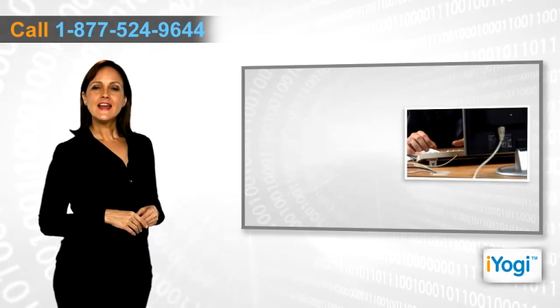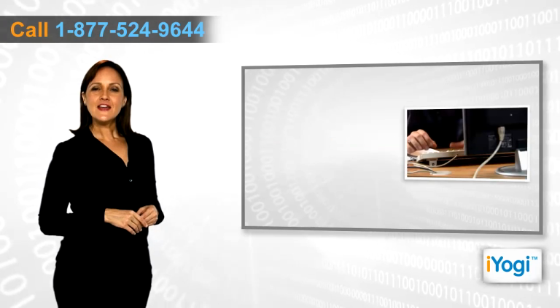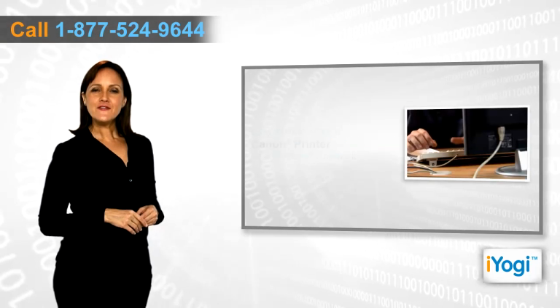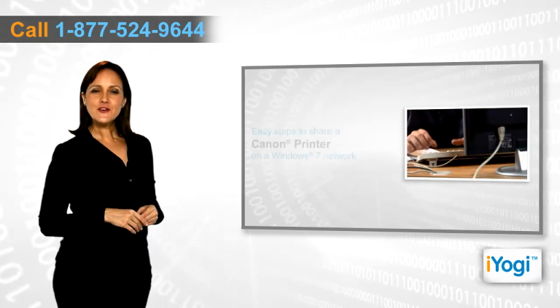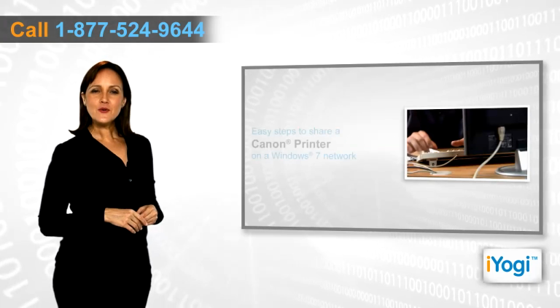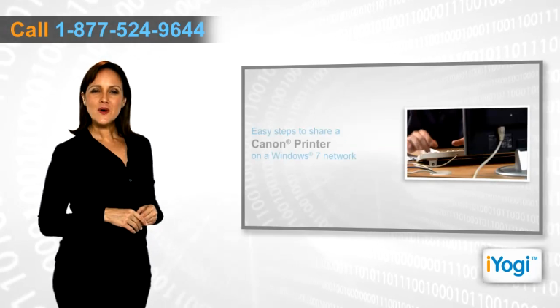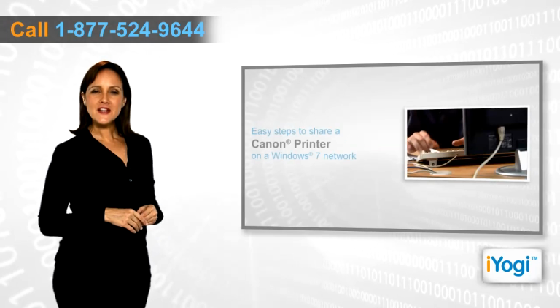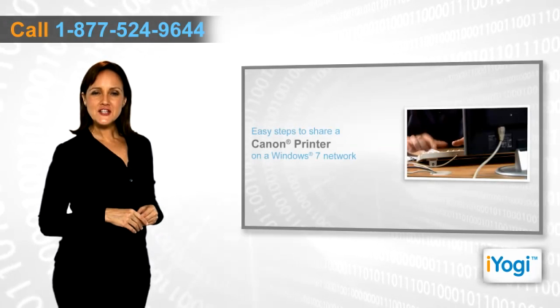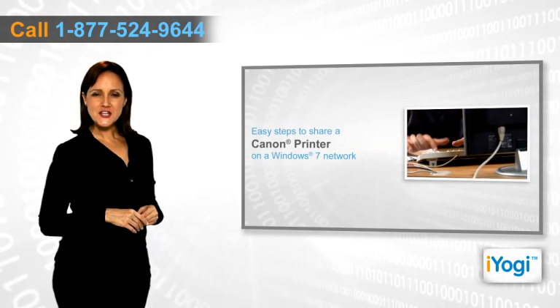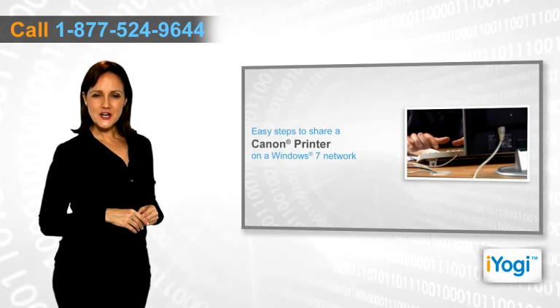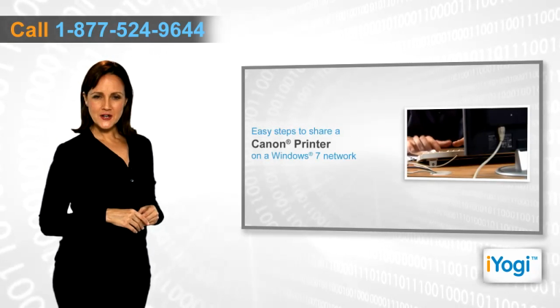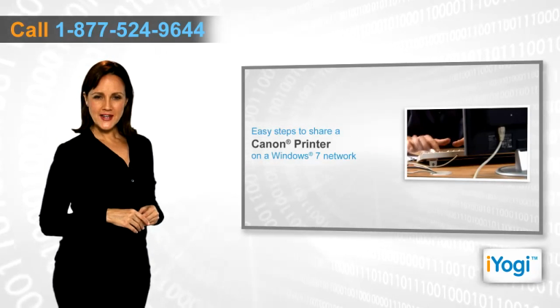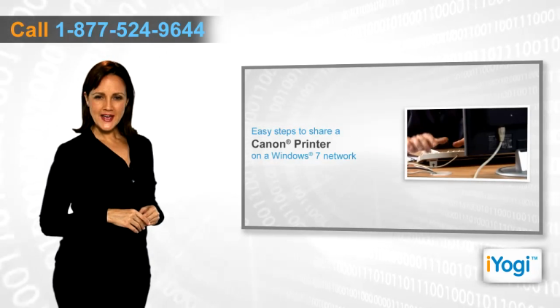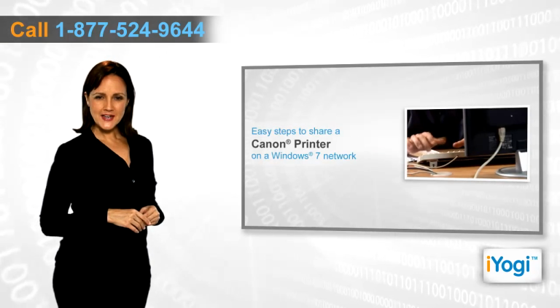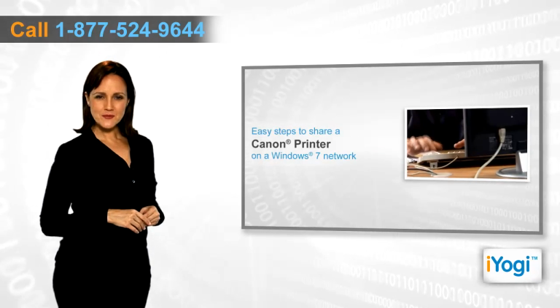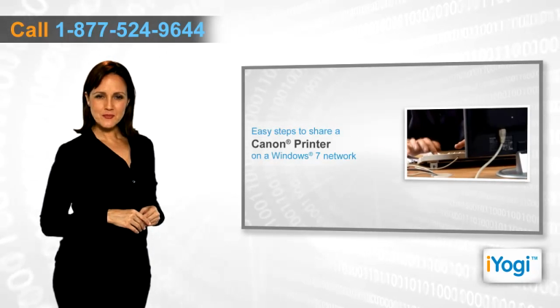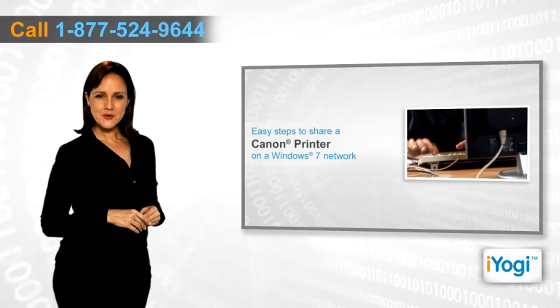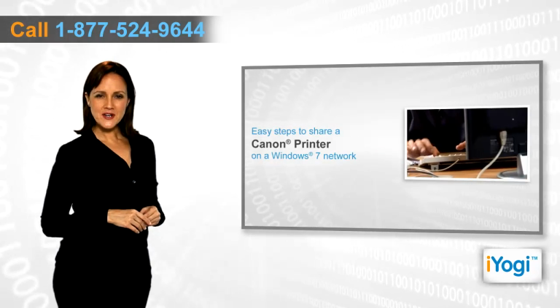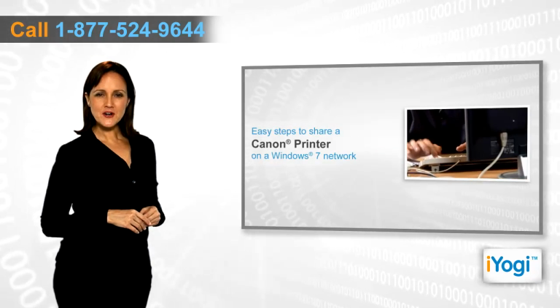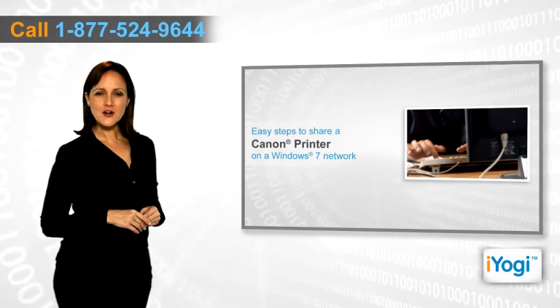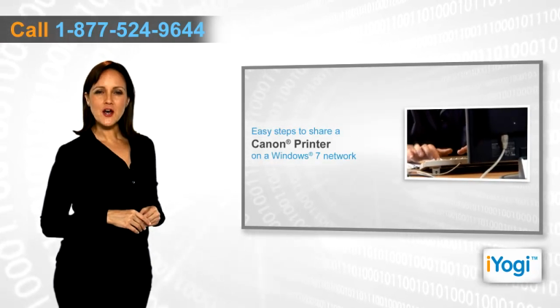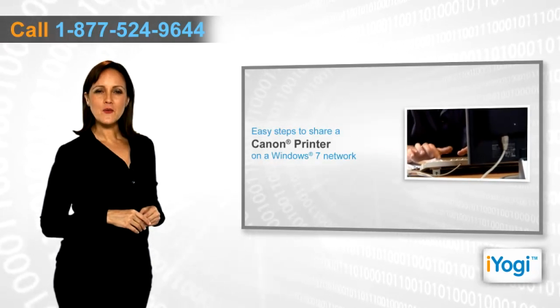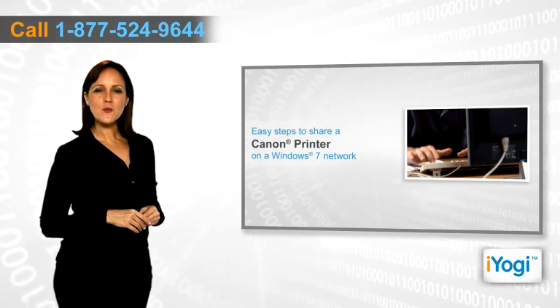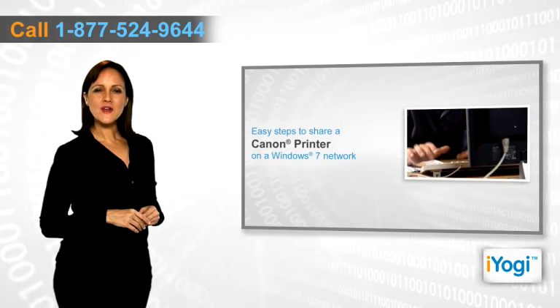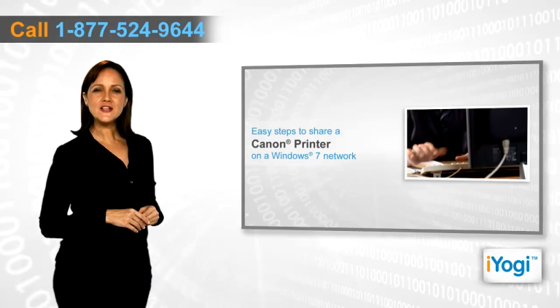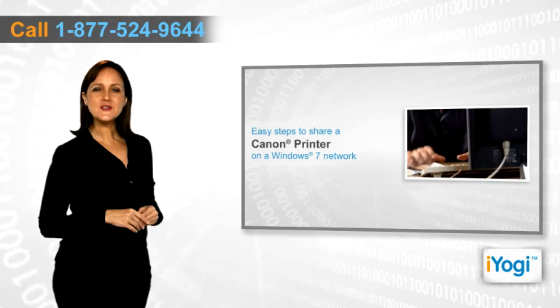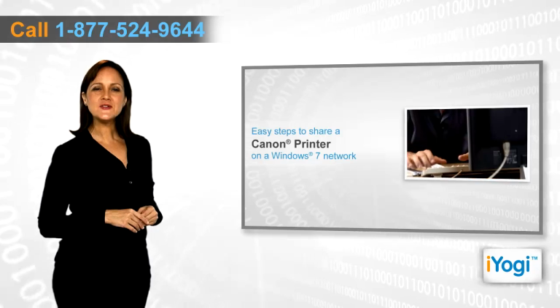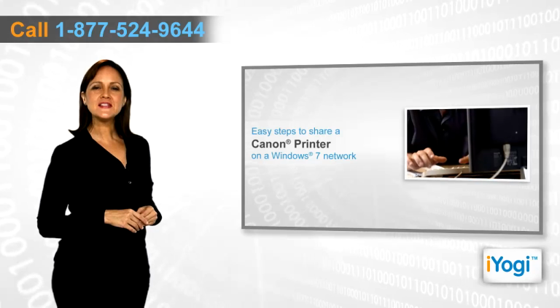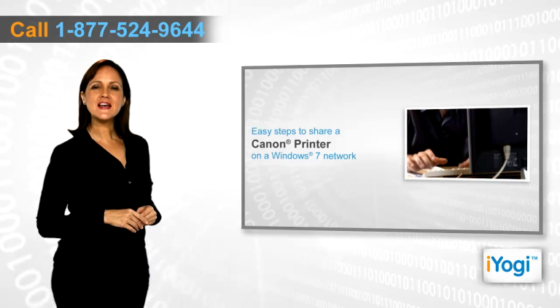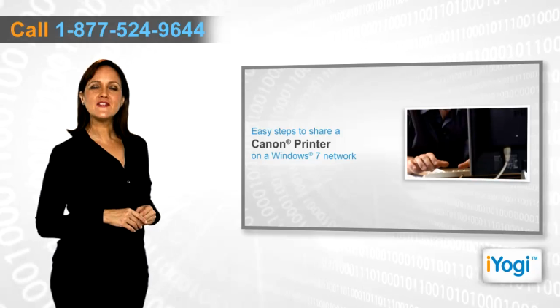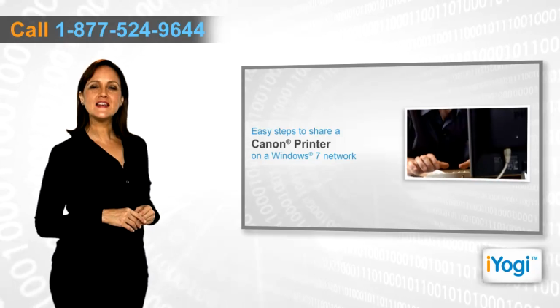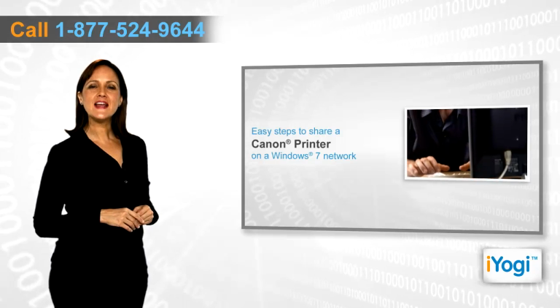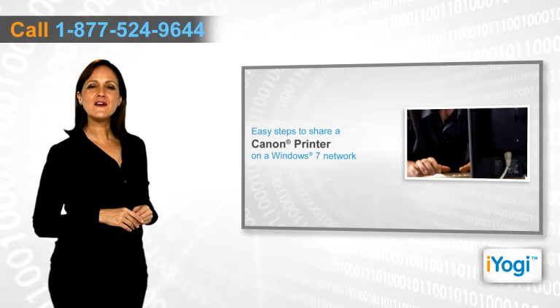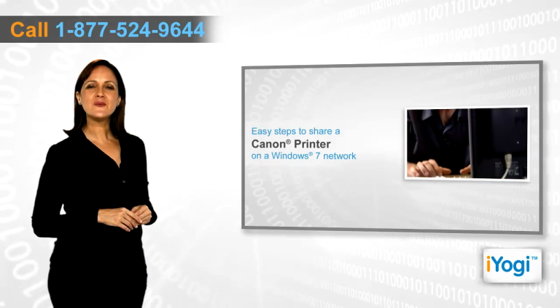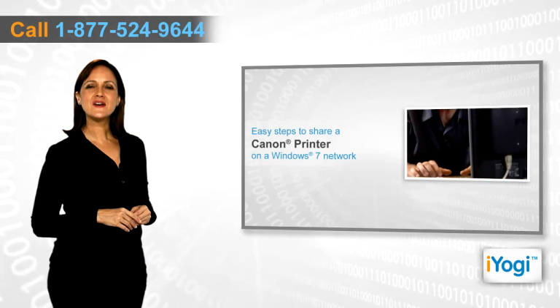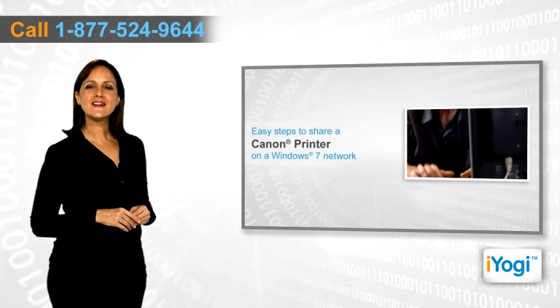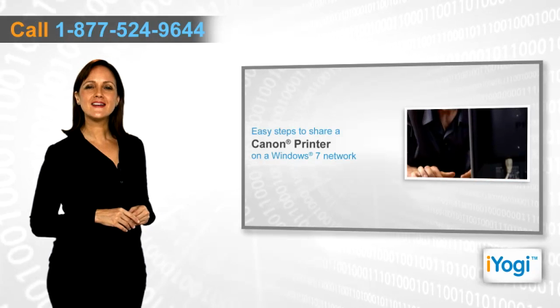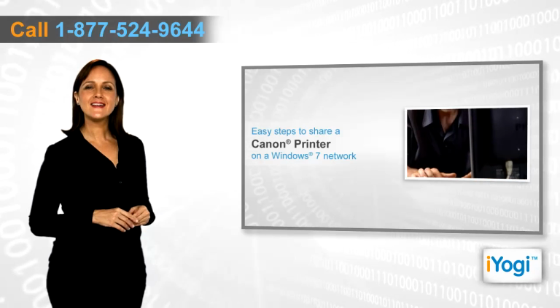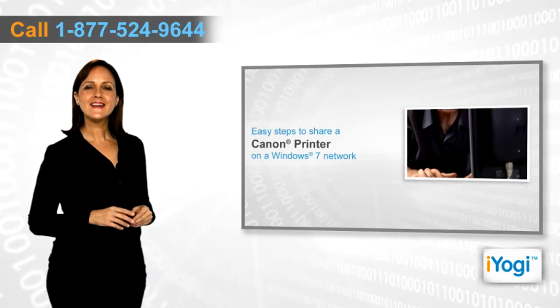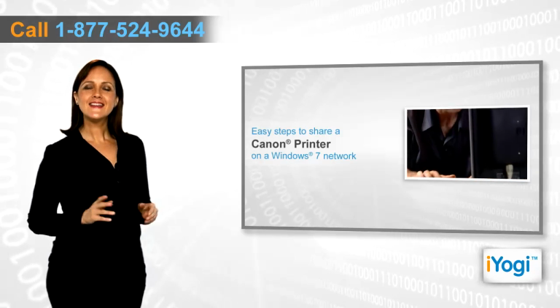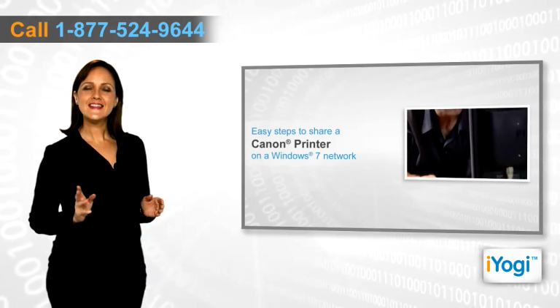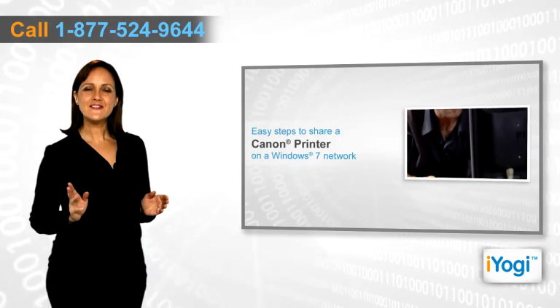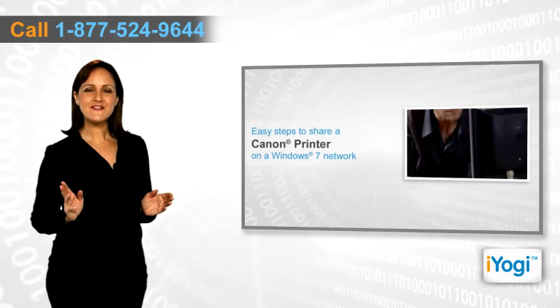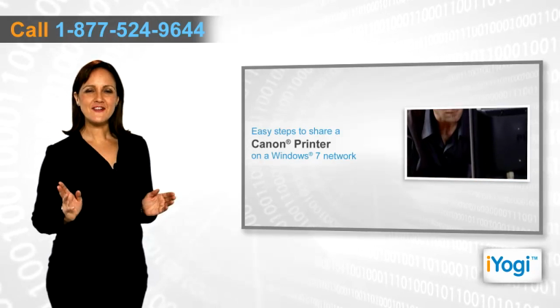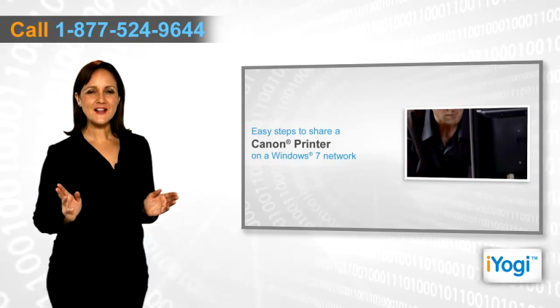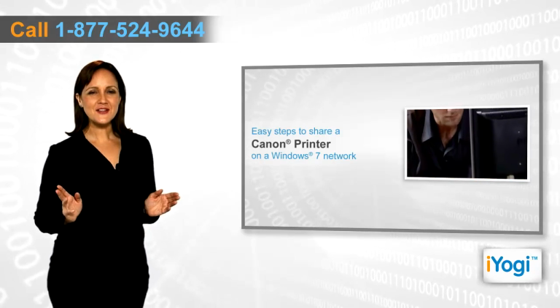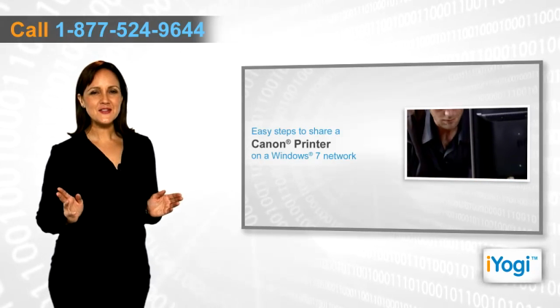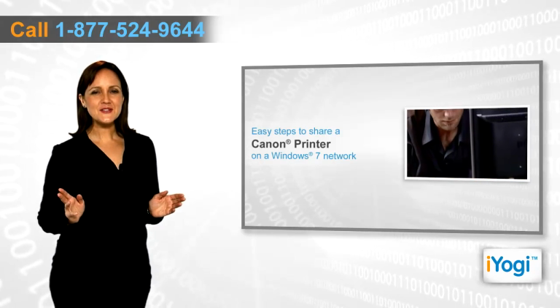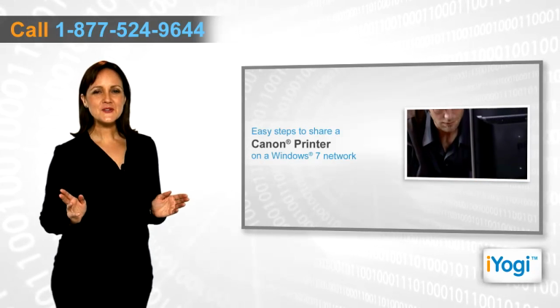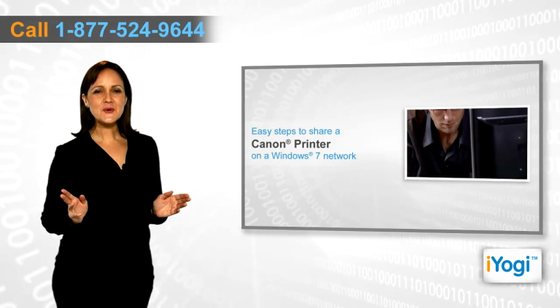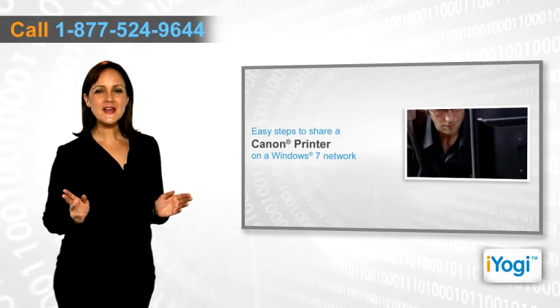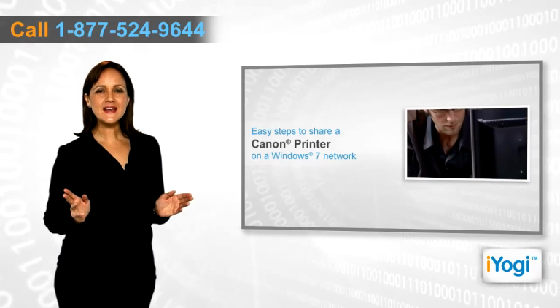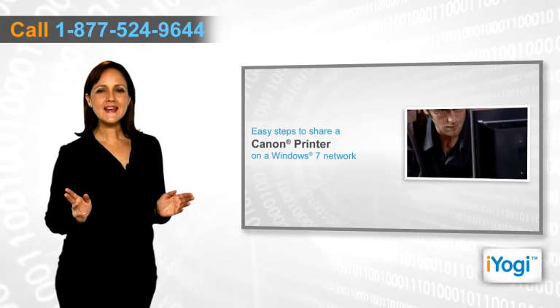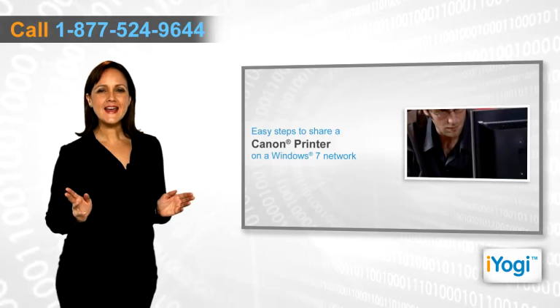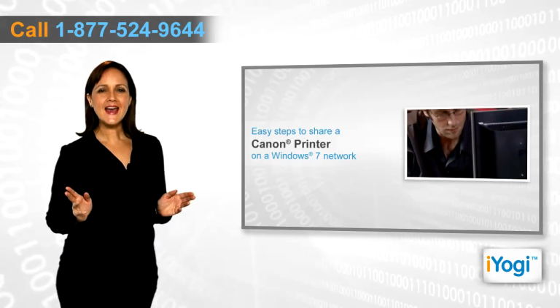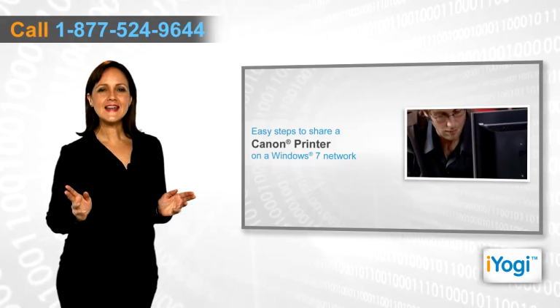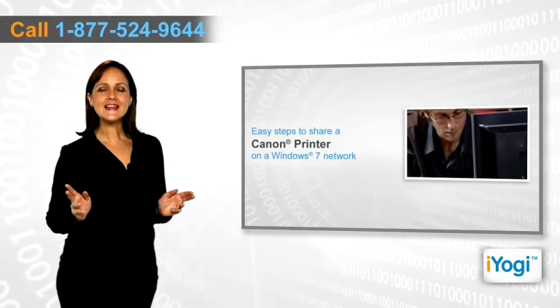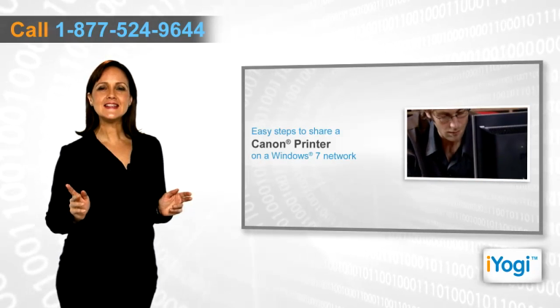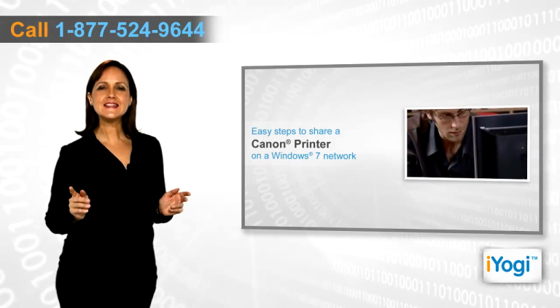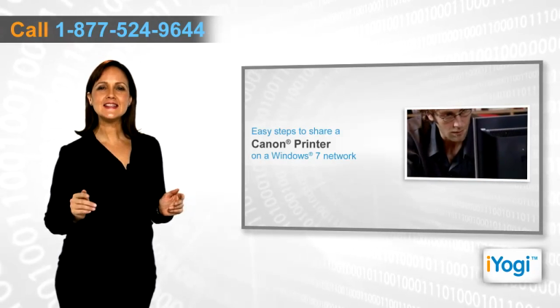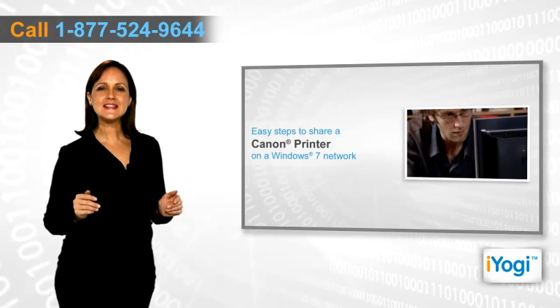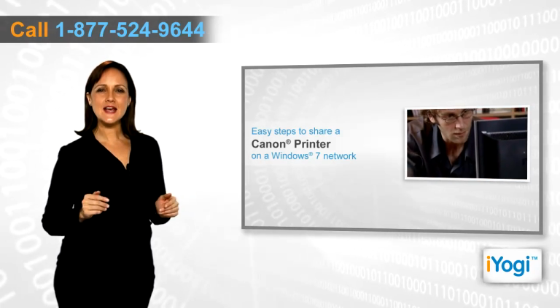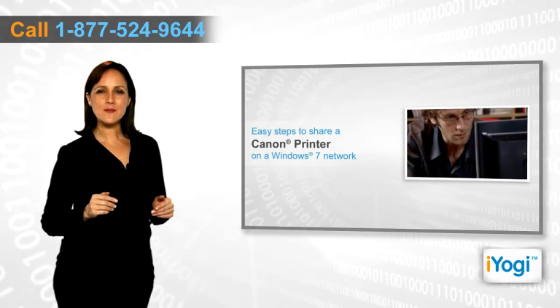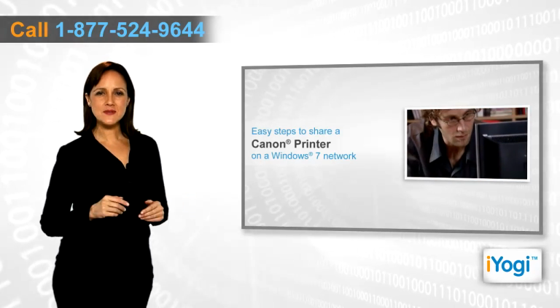If you want to share a Canon printer on a Windows 7 network, then follow these quick and easy steps.